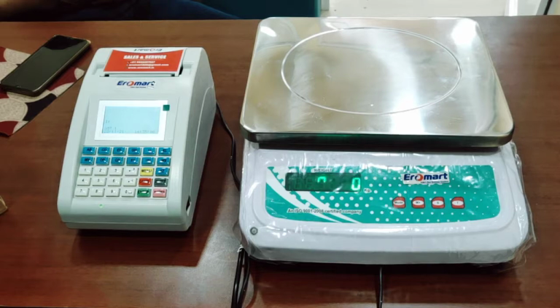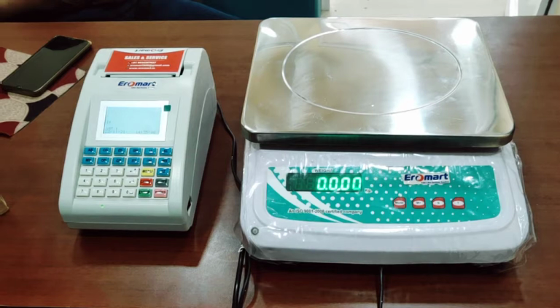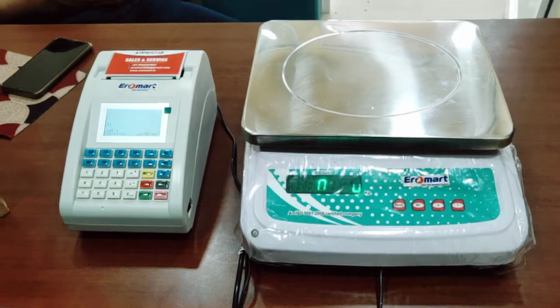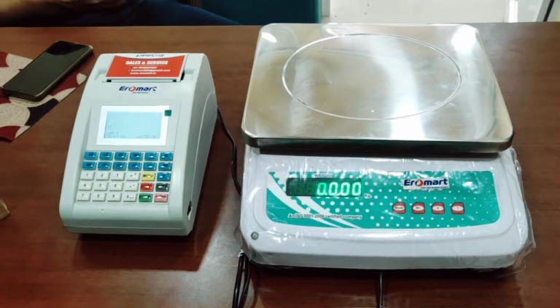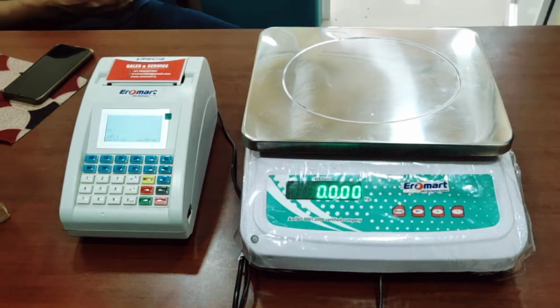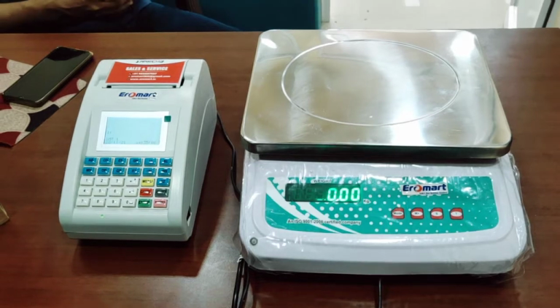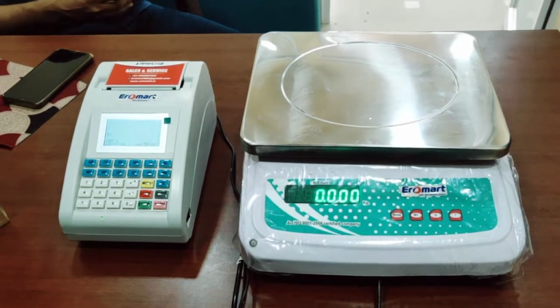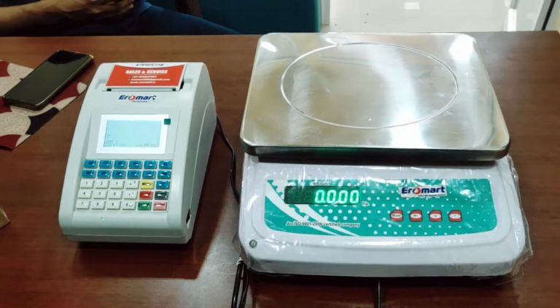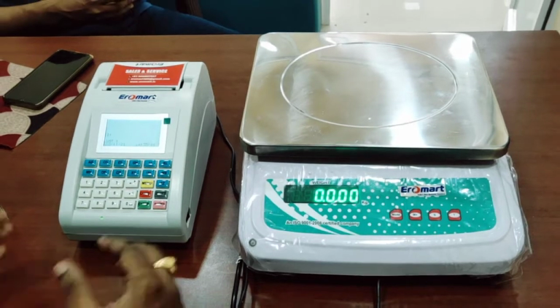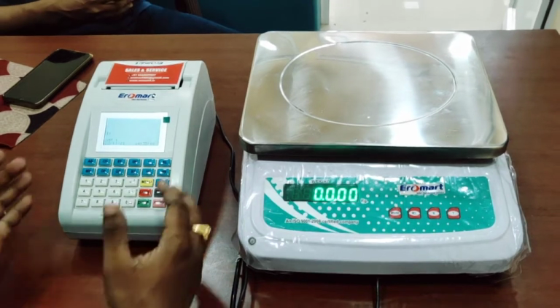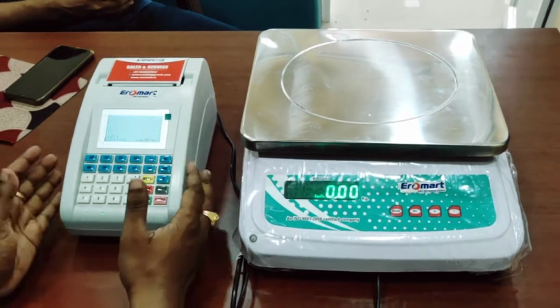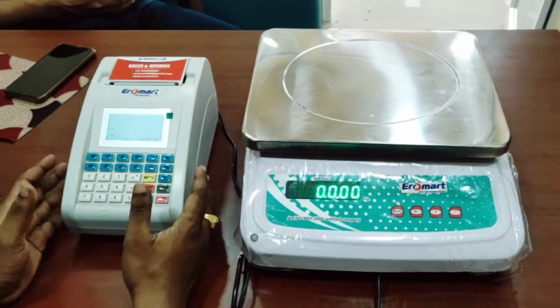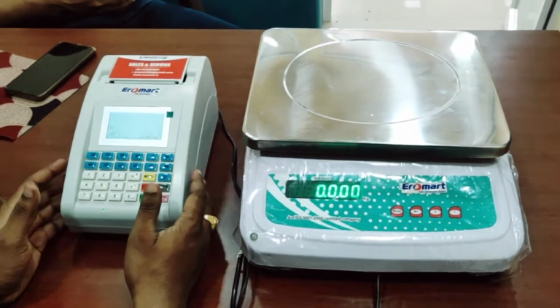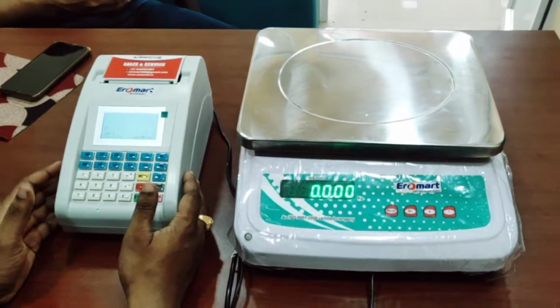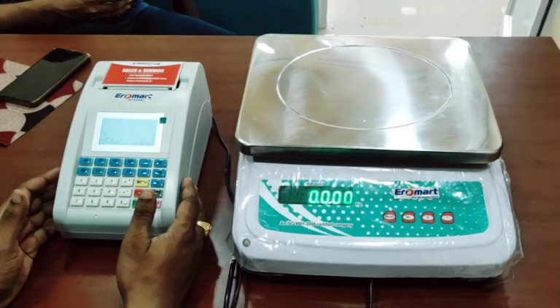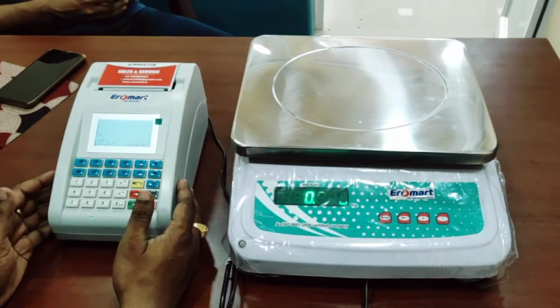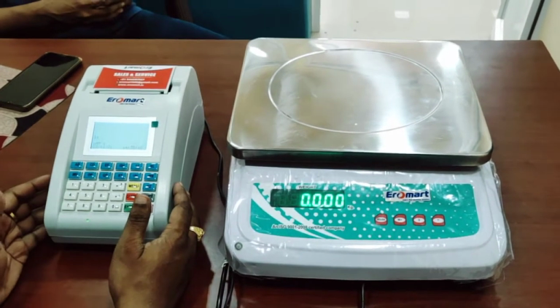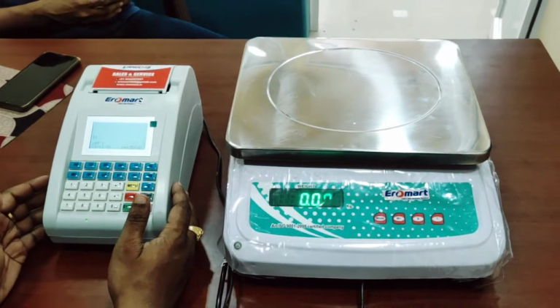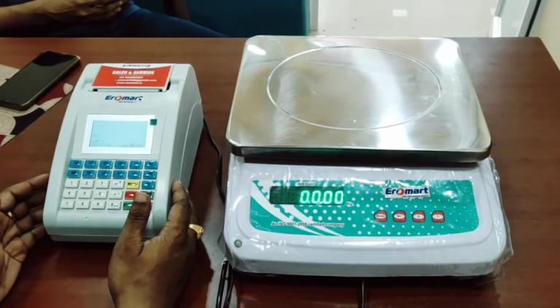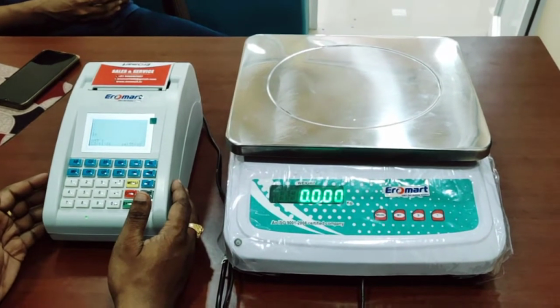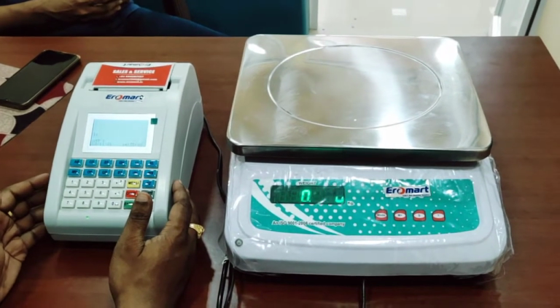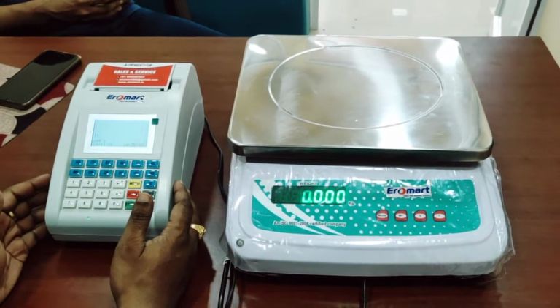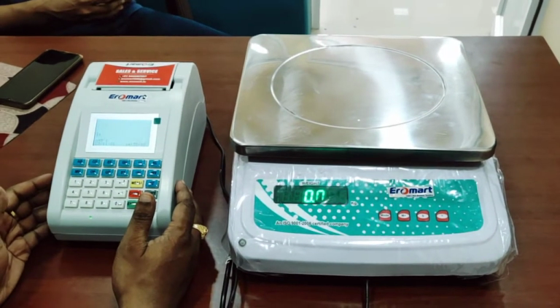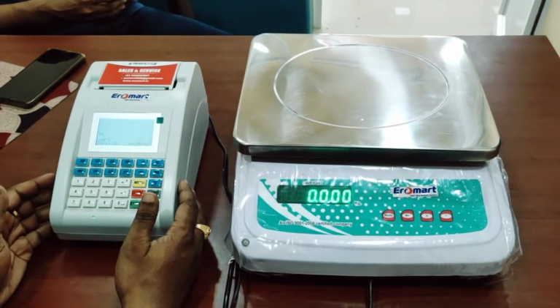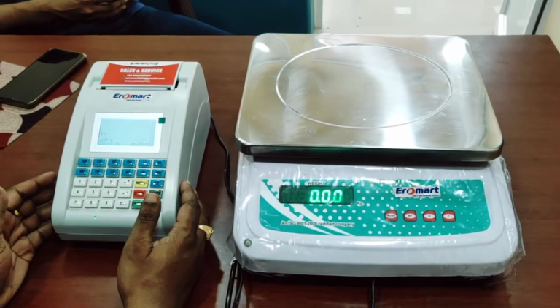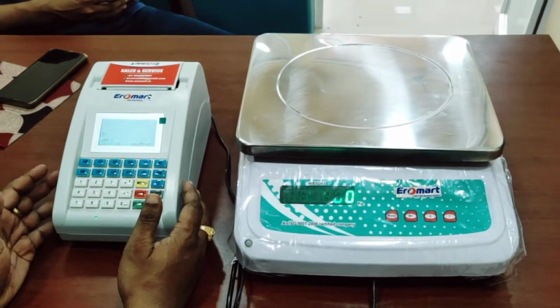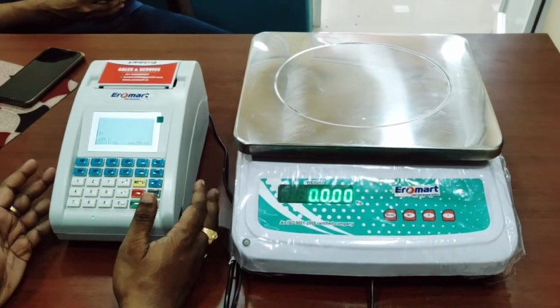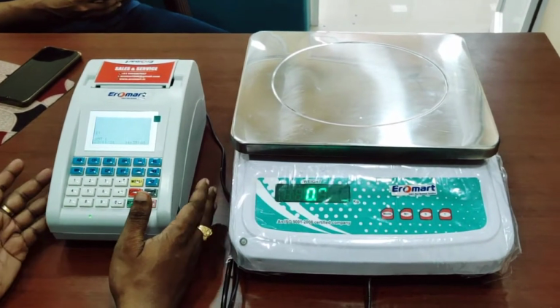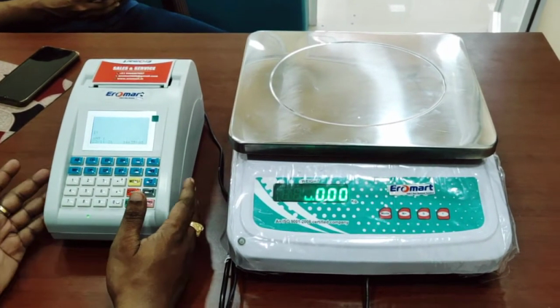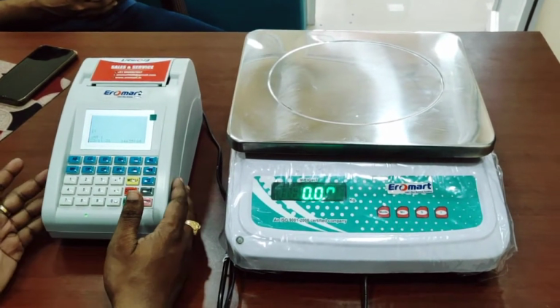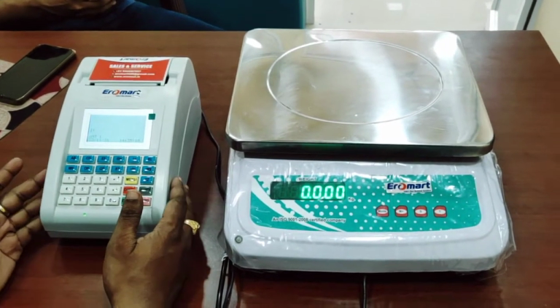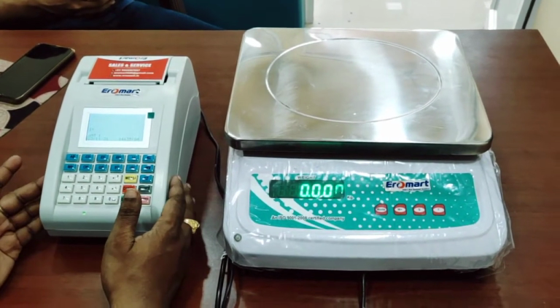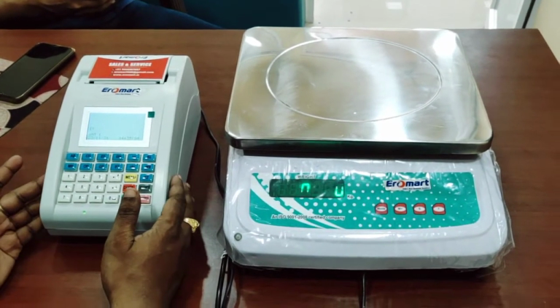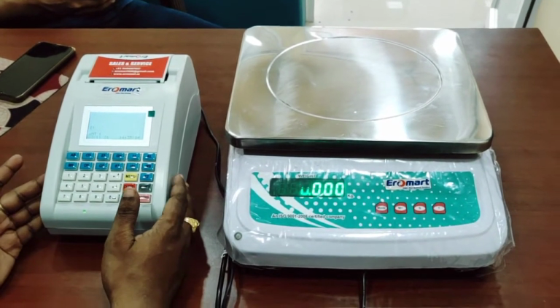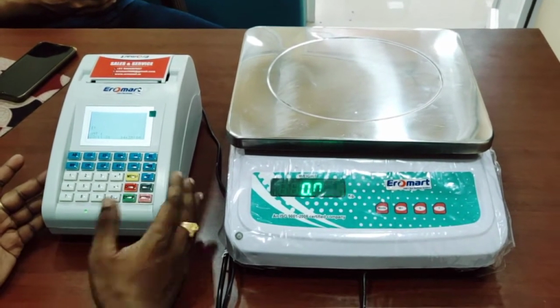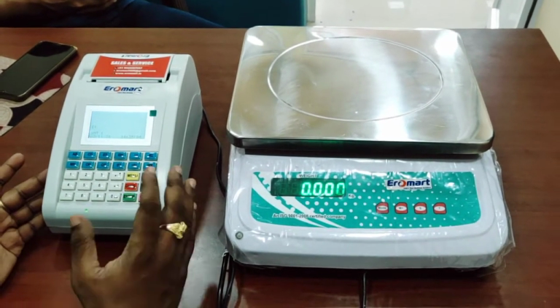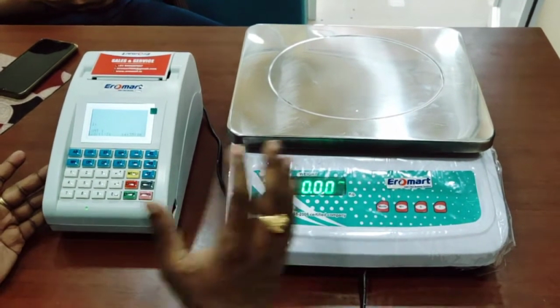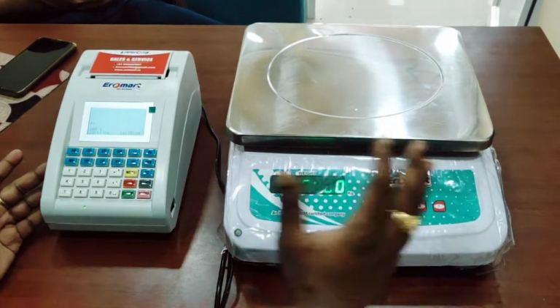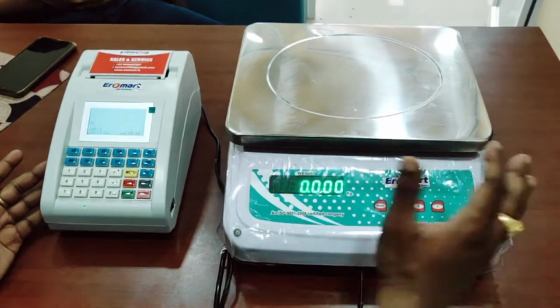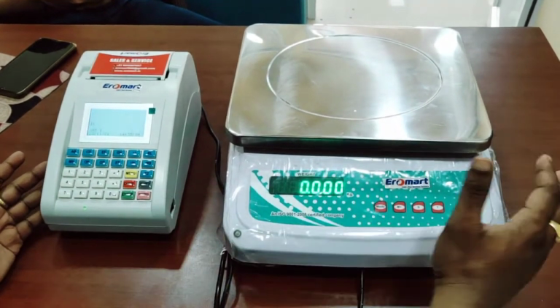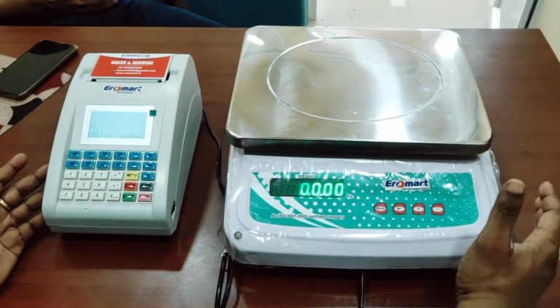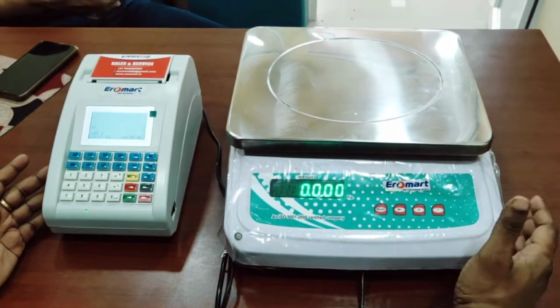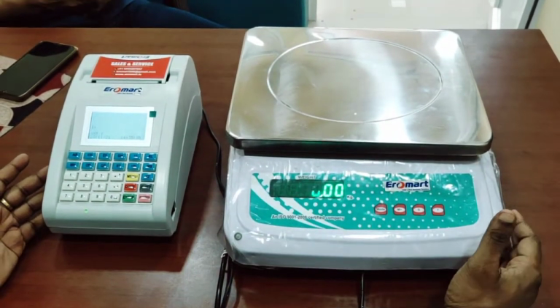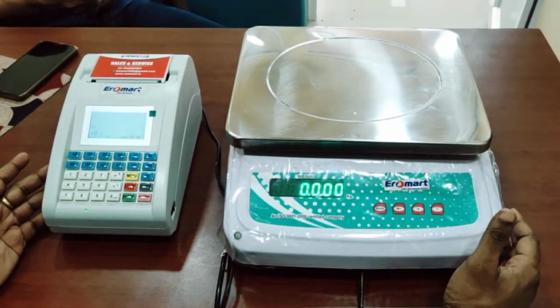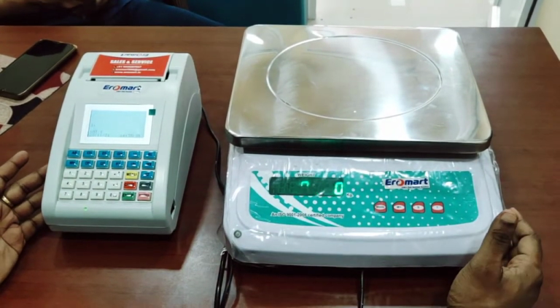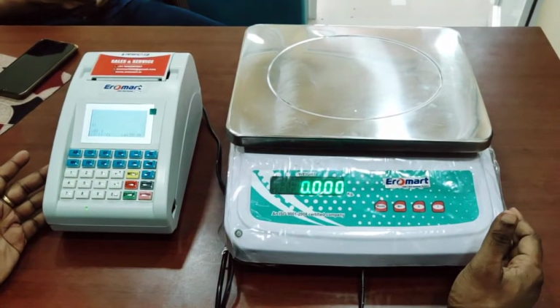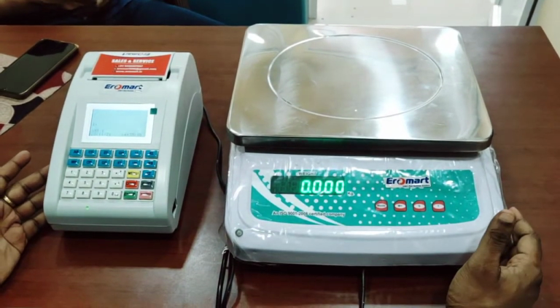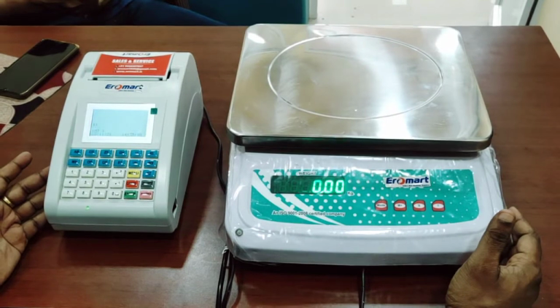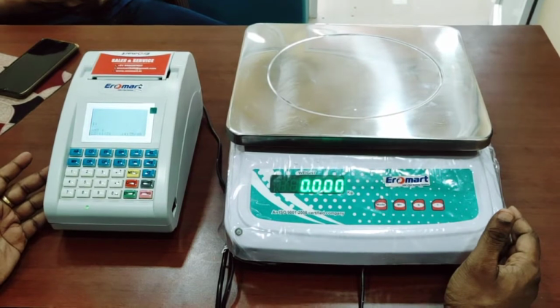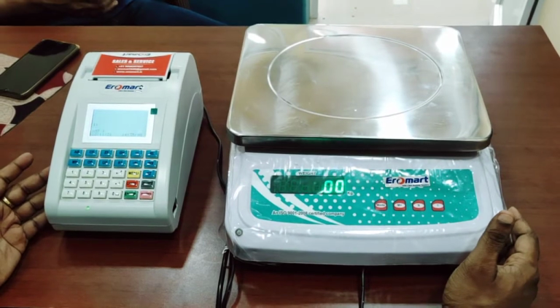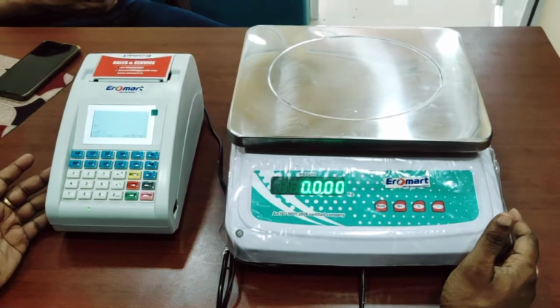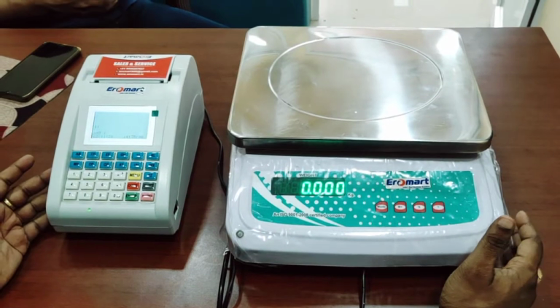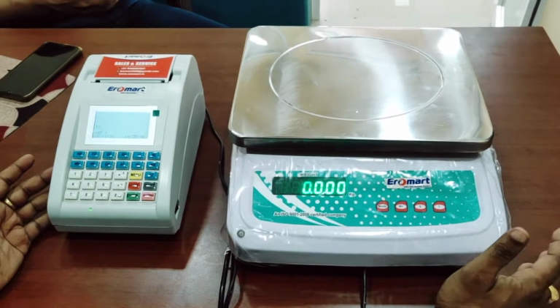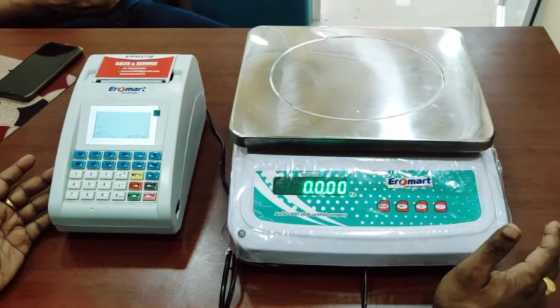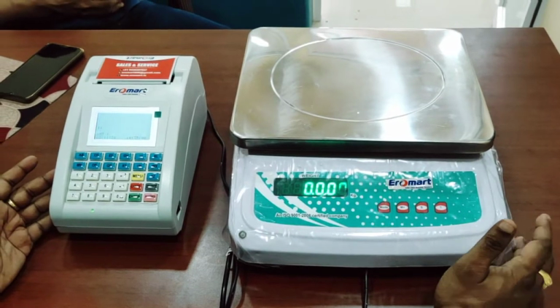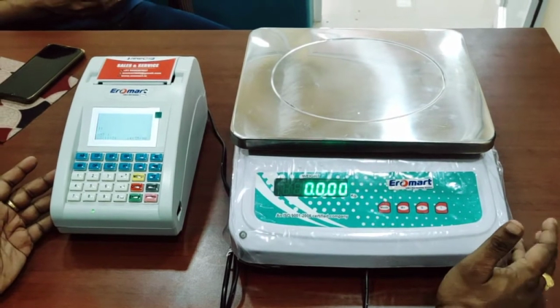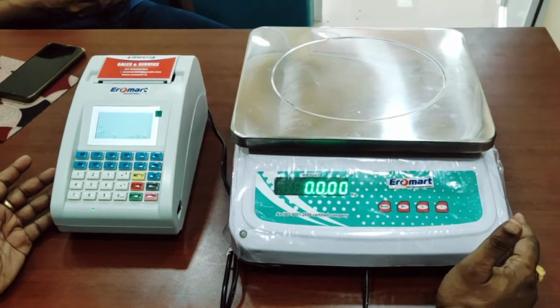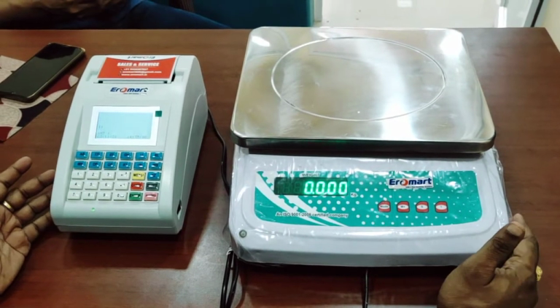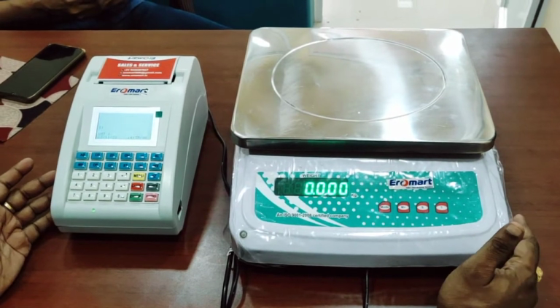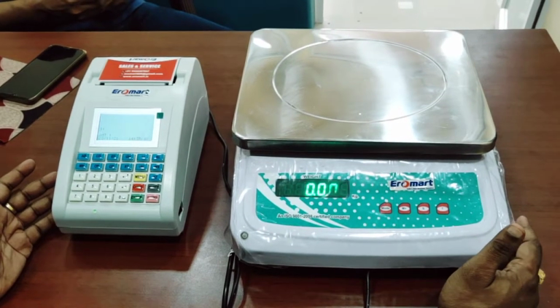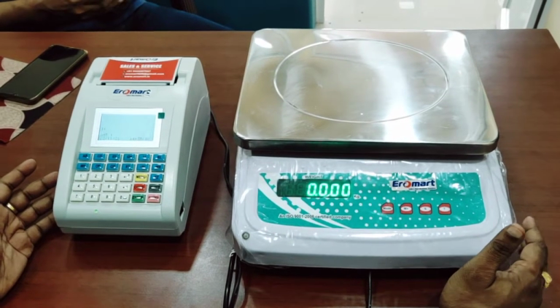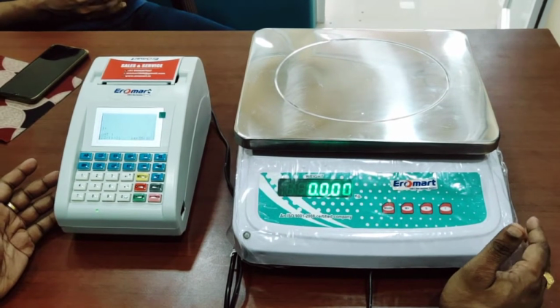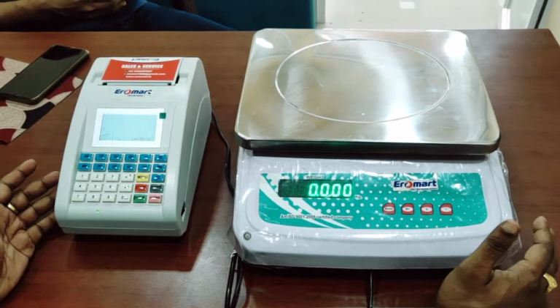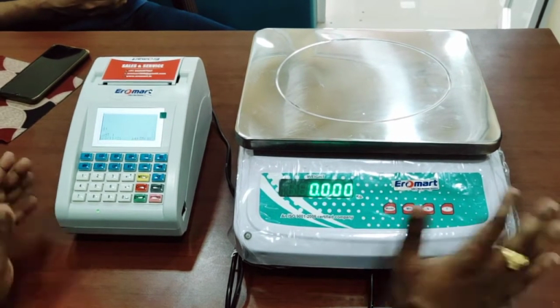Welcome to the 3-inch building machines, advanced model building machines, weighing scales to integrate with 30 kg scales.